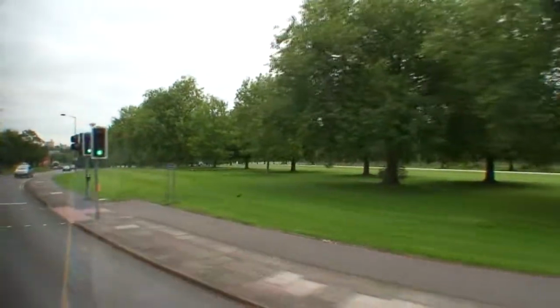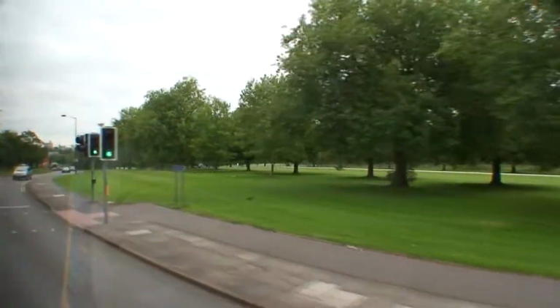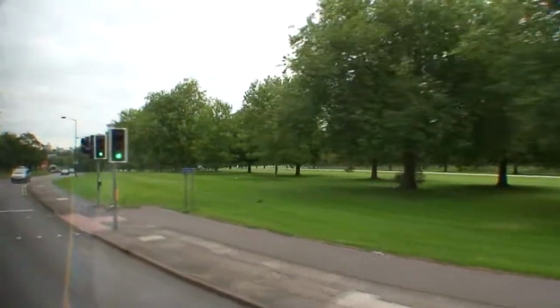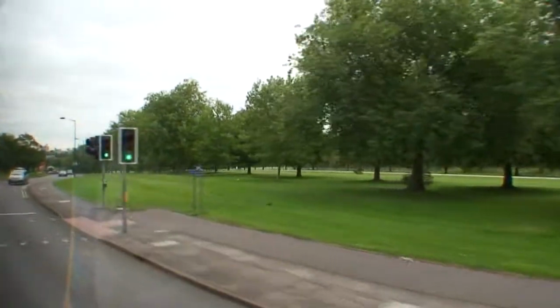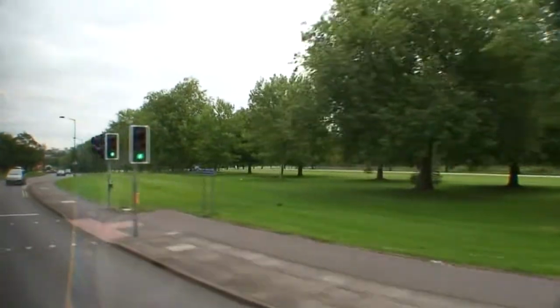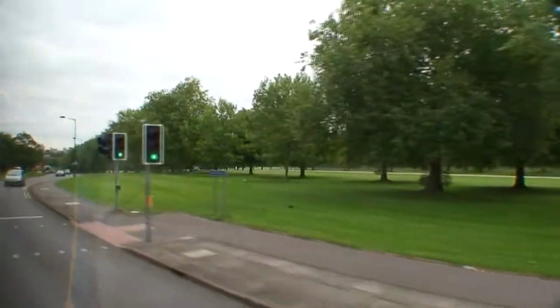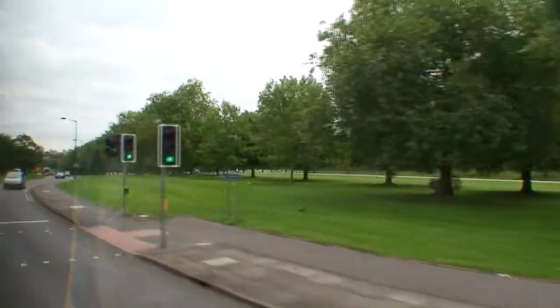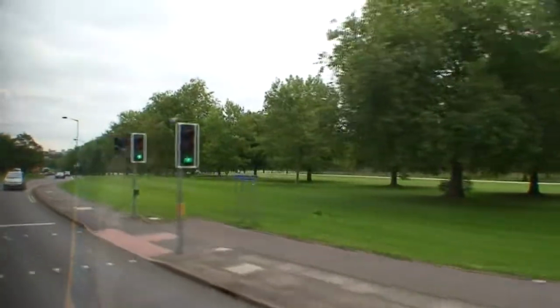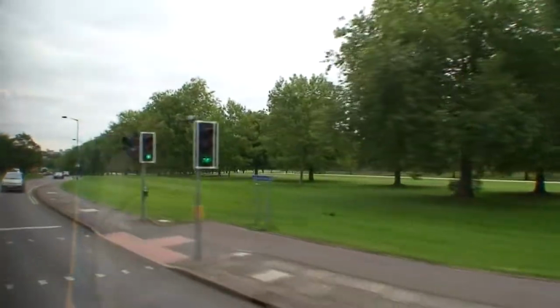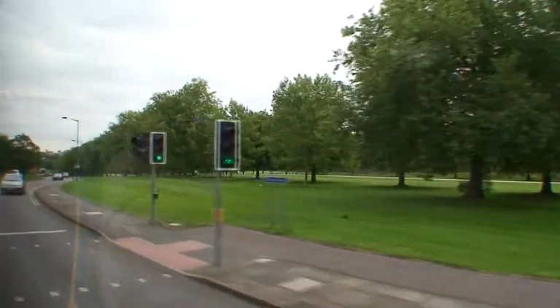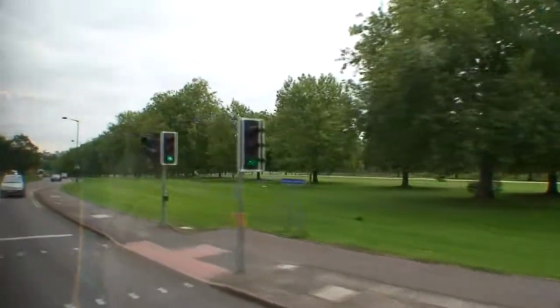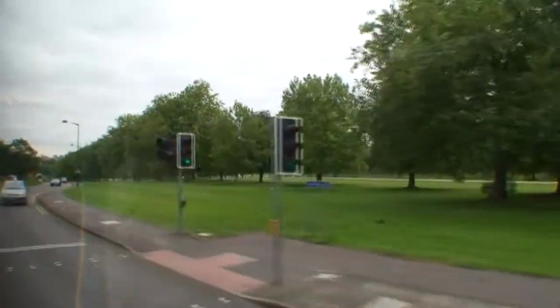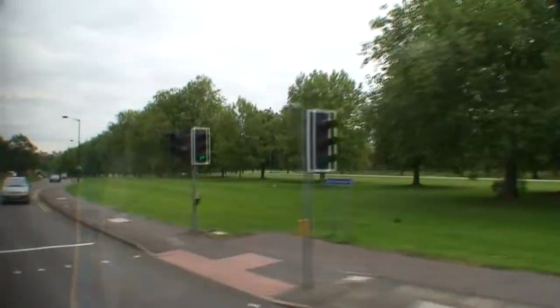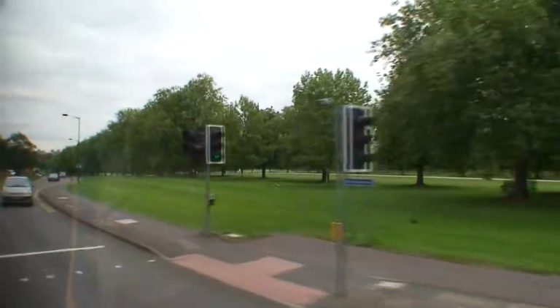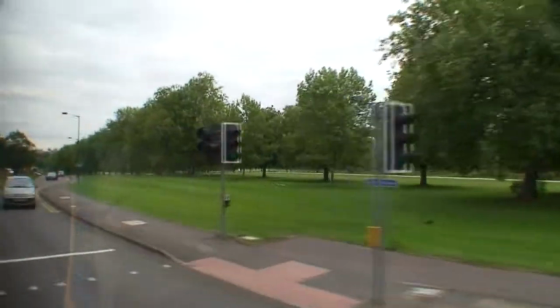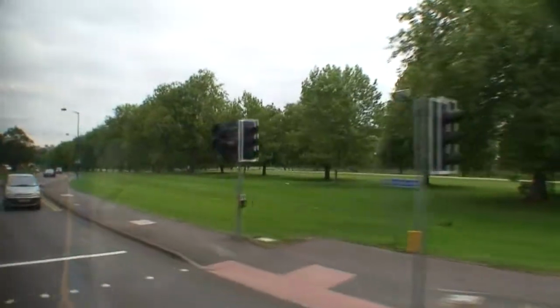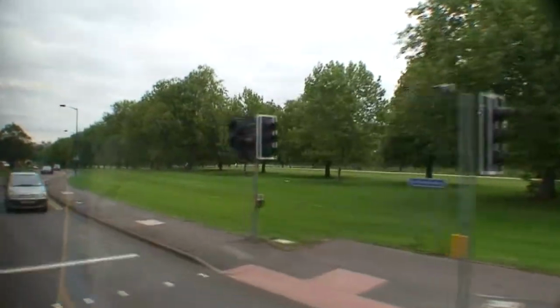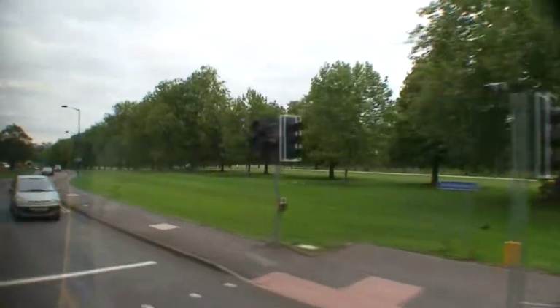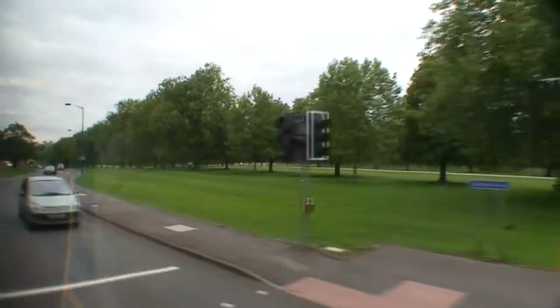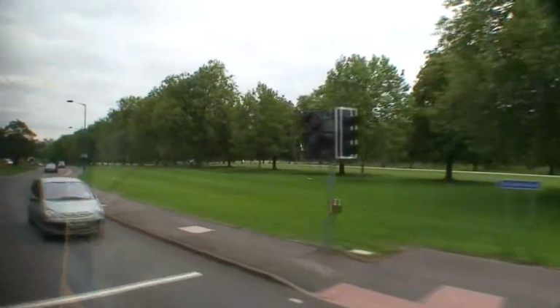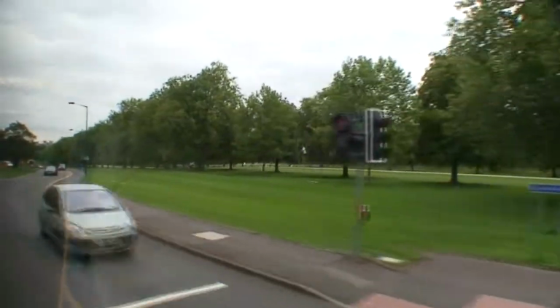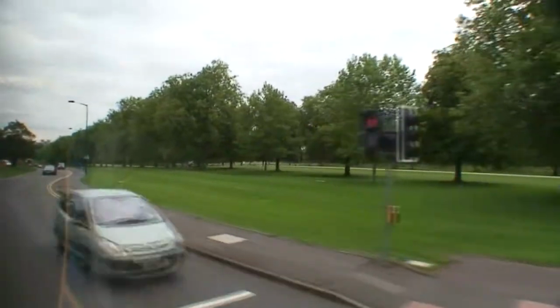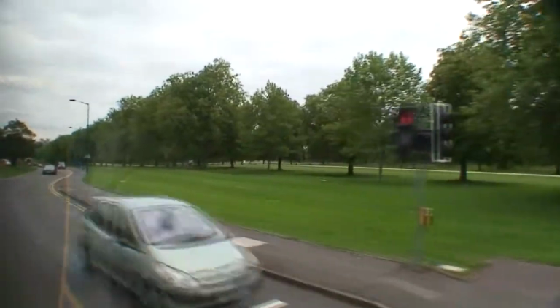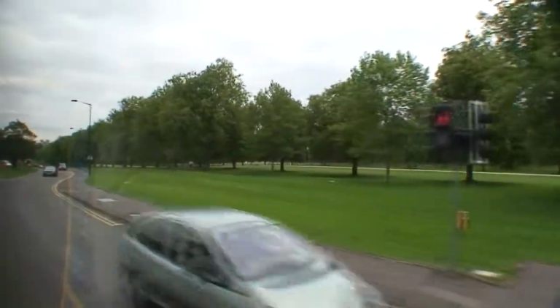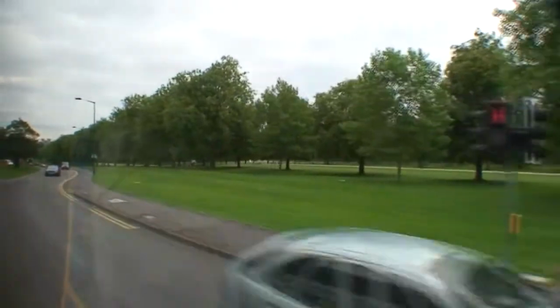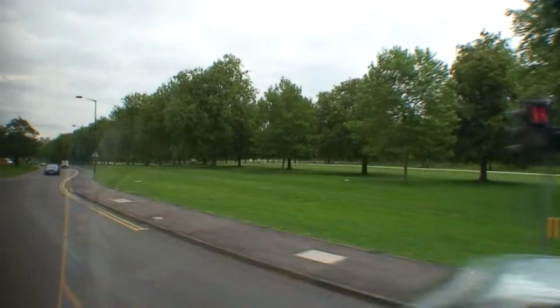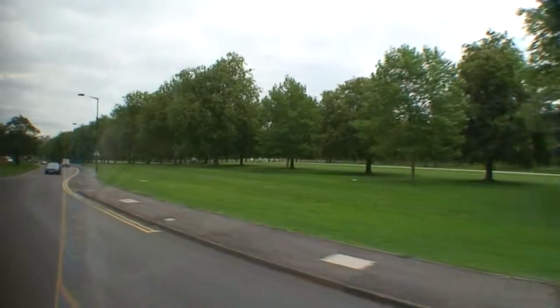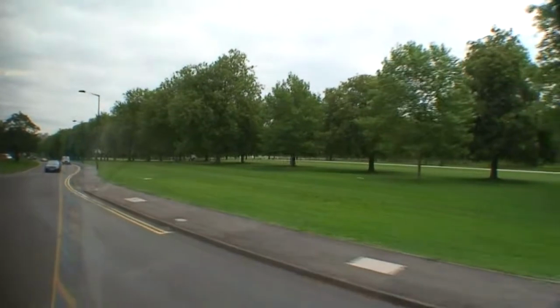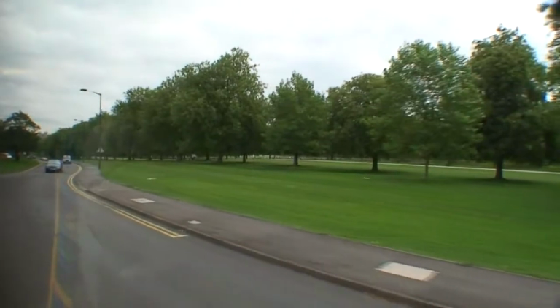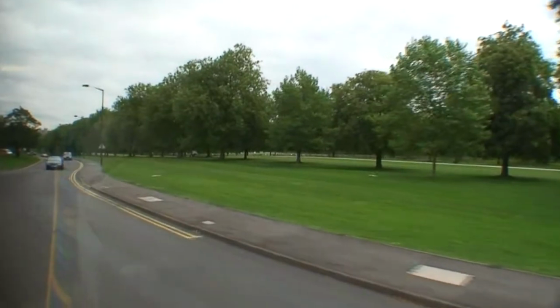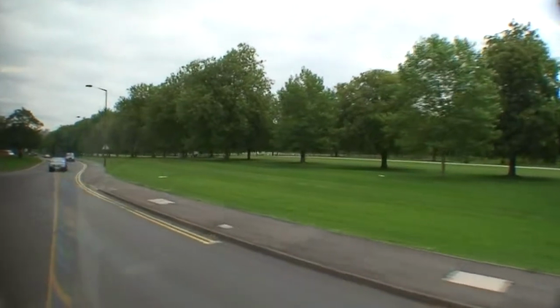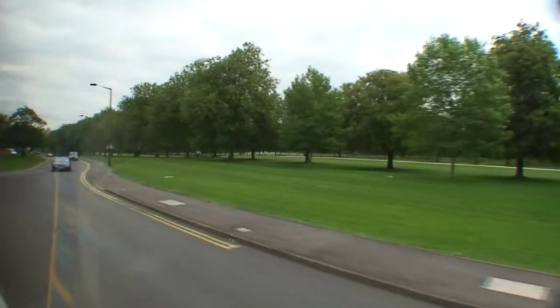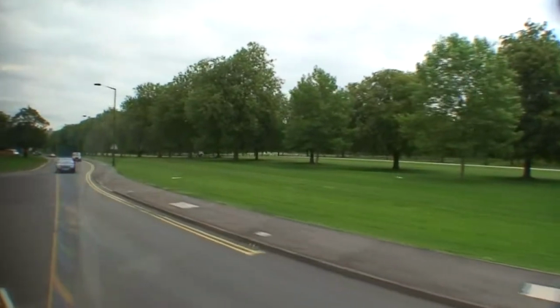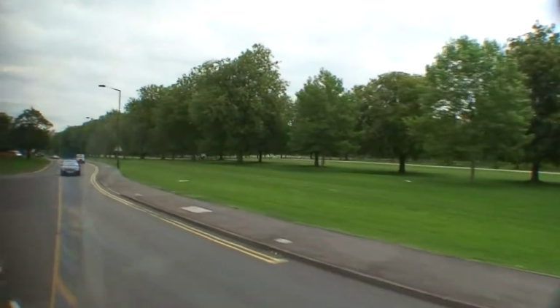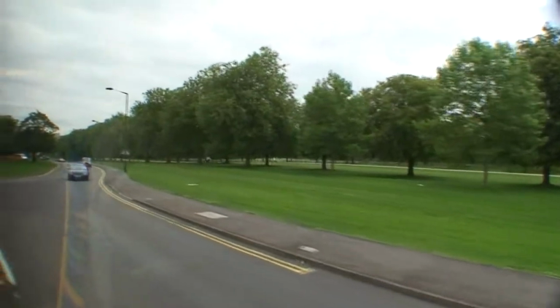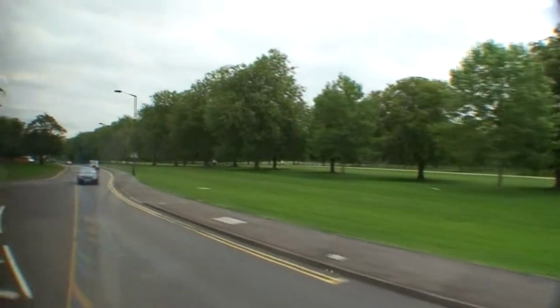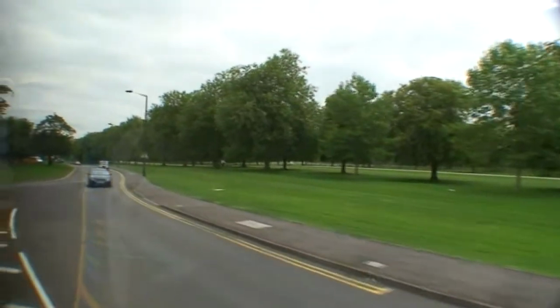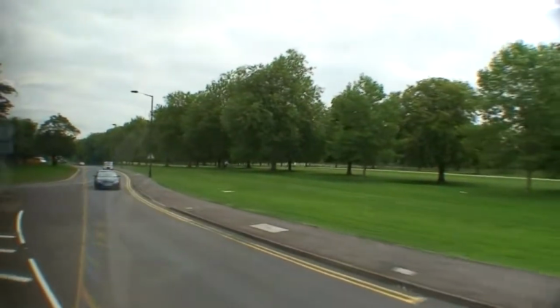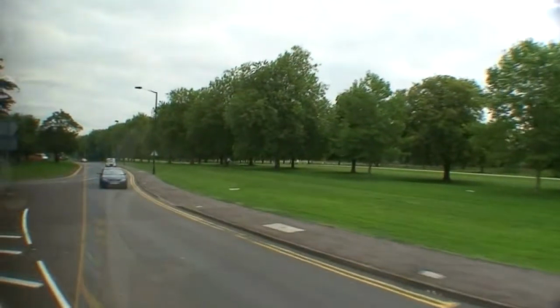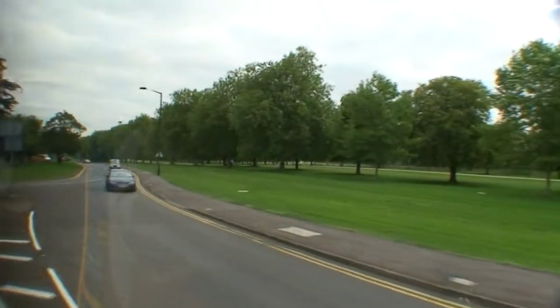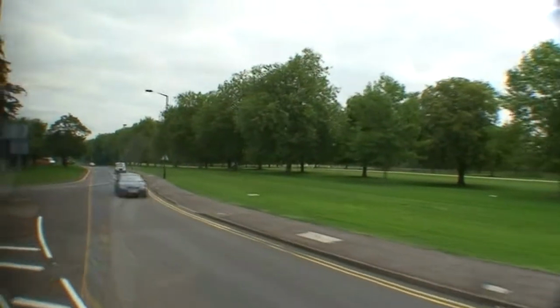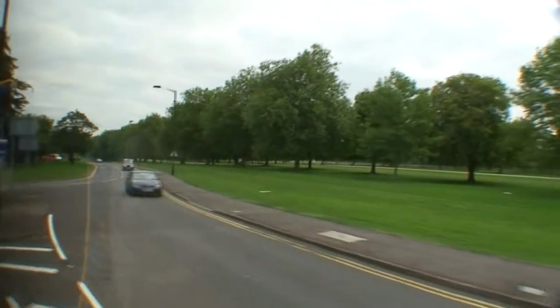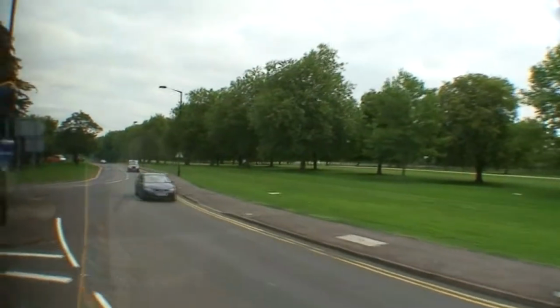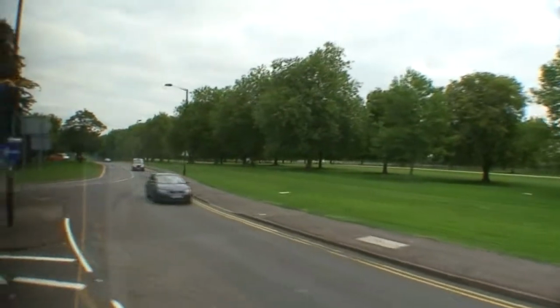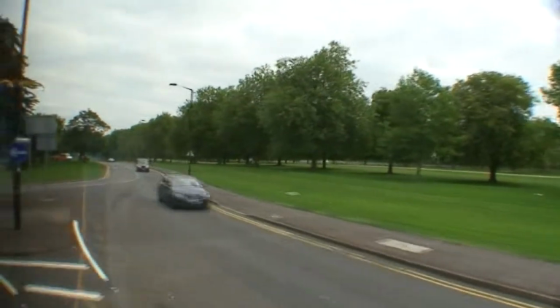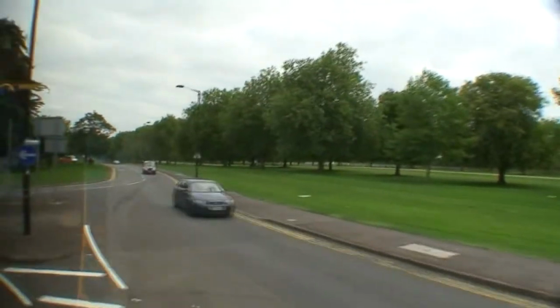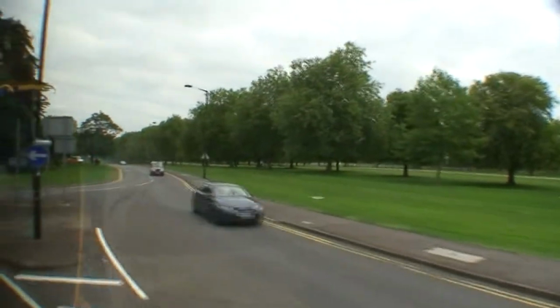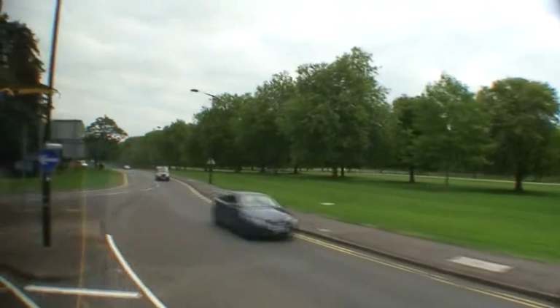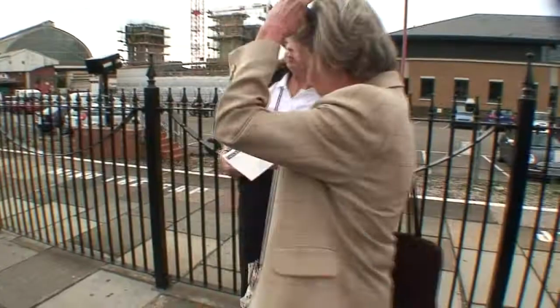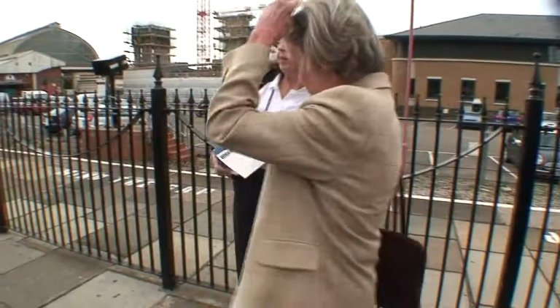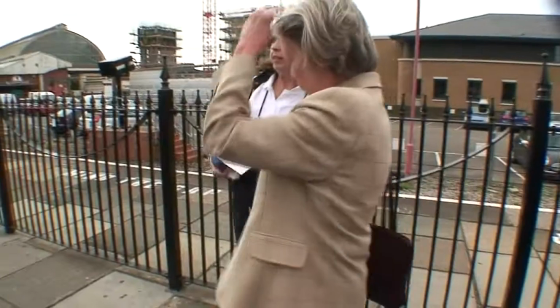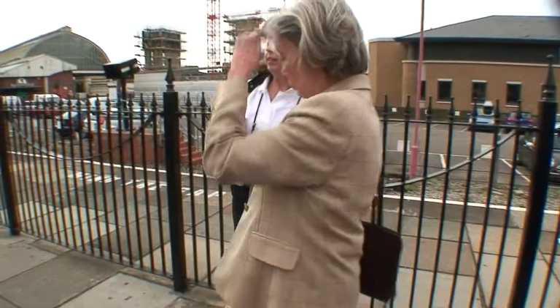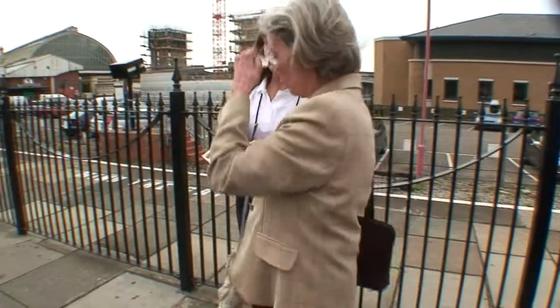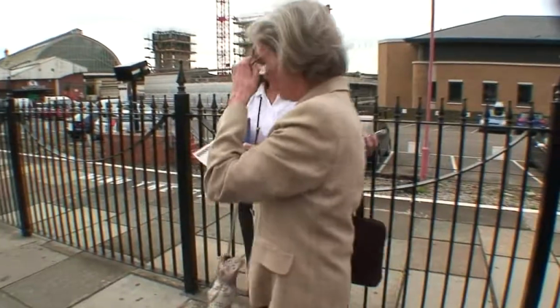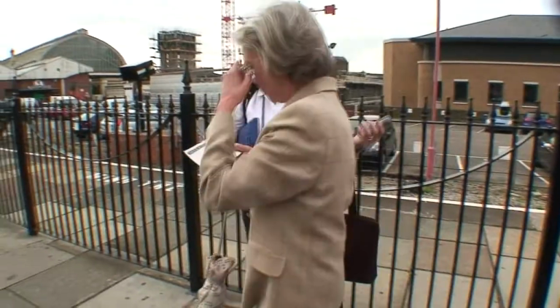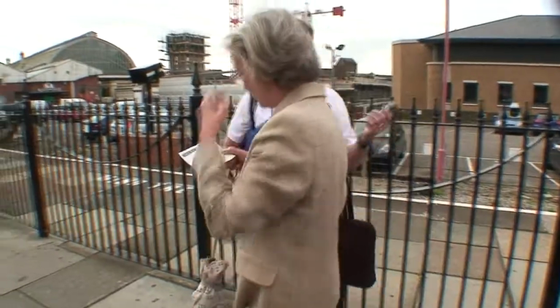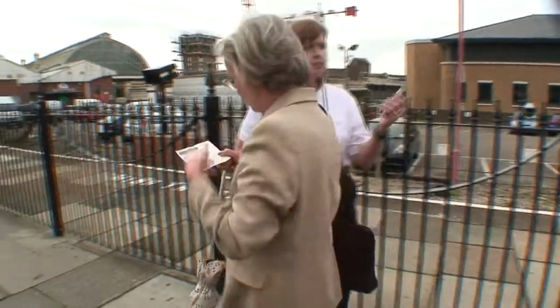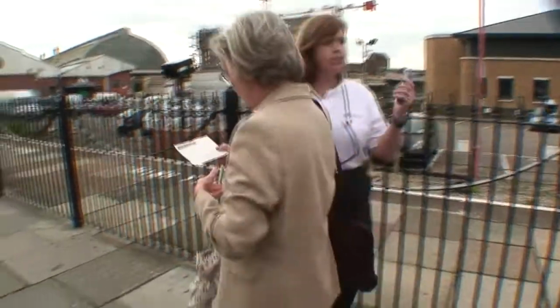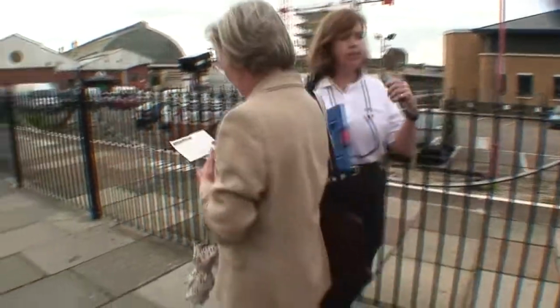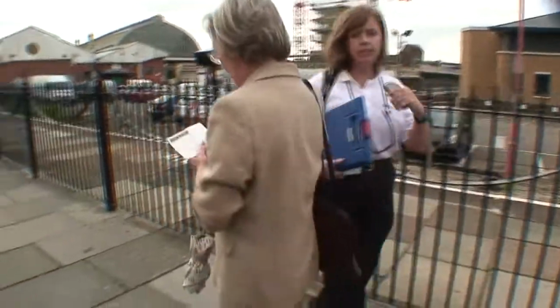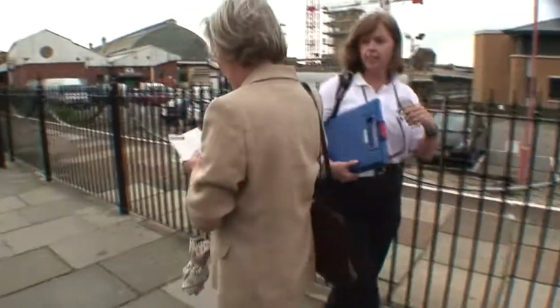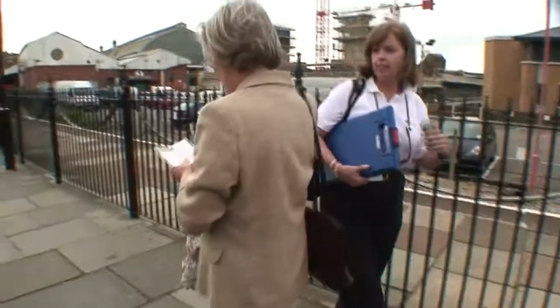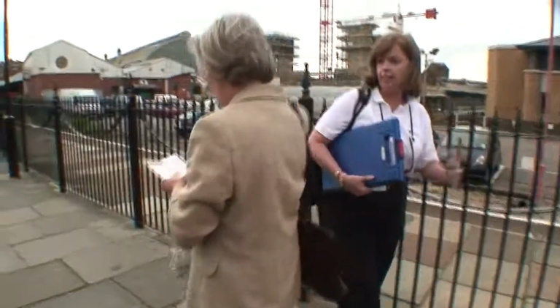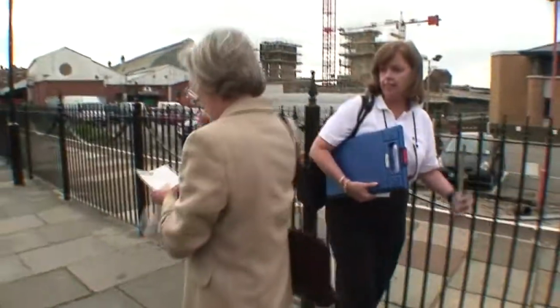We'll begin to go right down into the town now to park the bus.